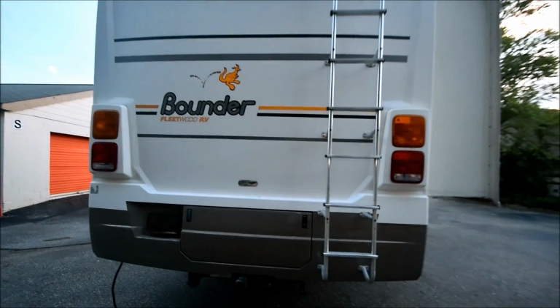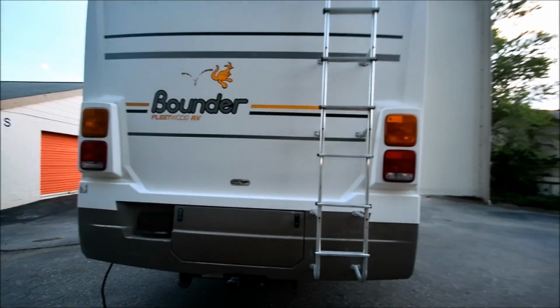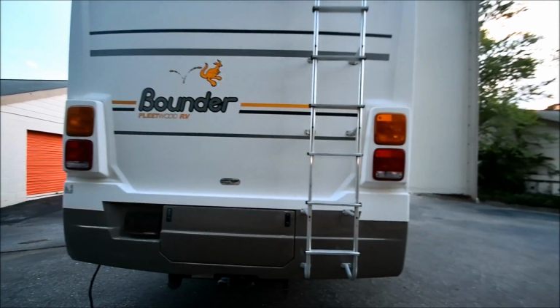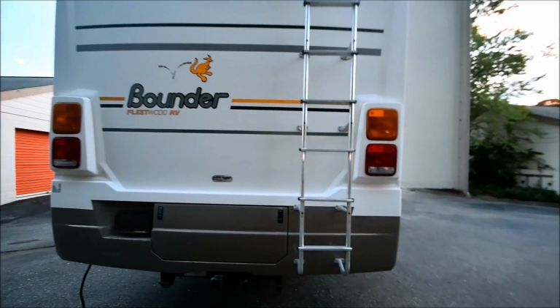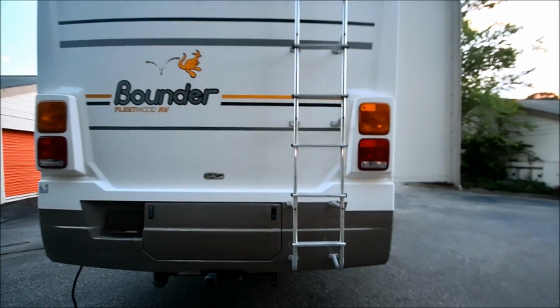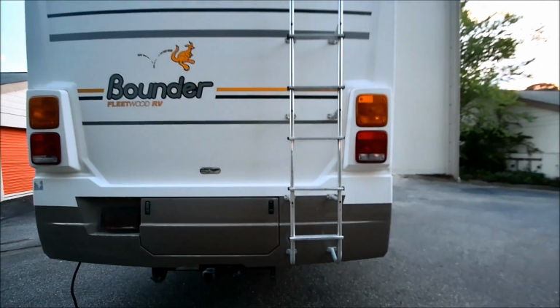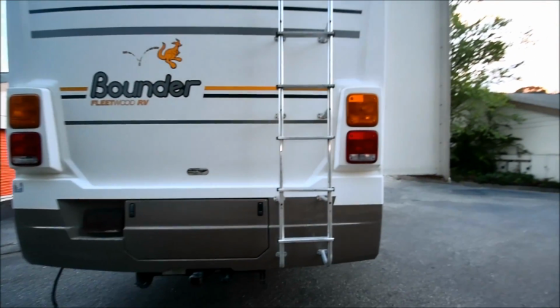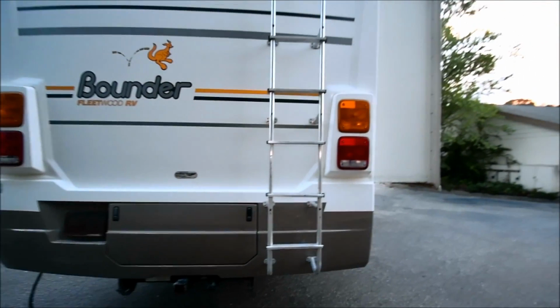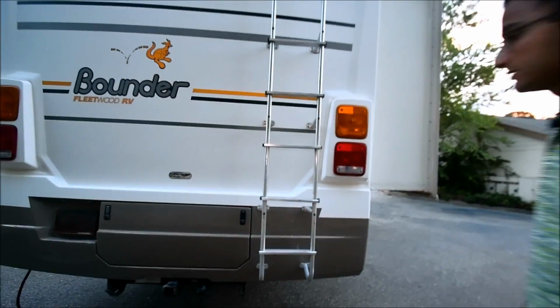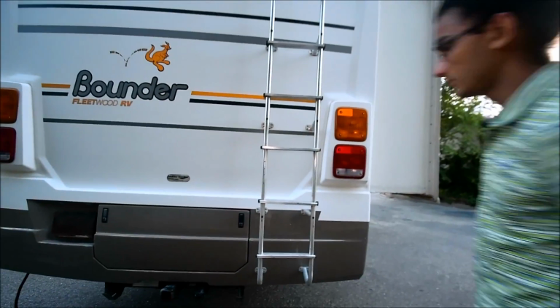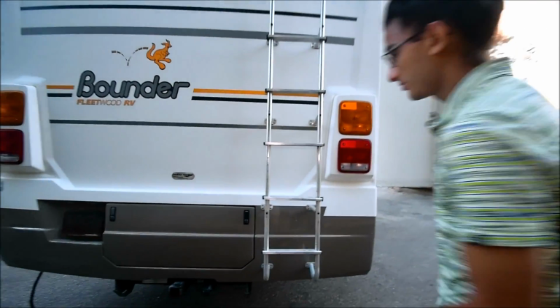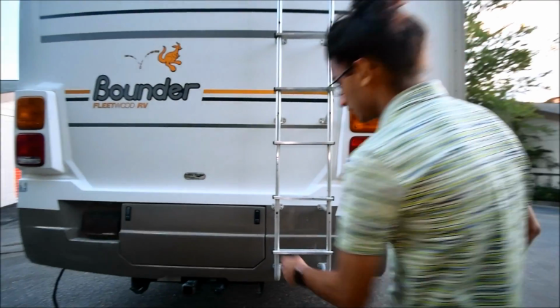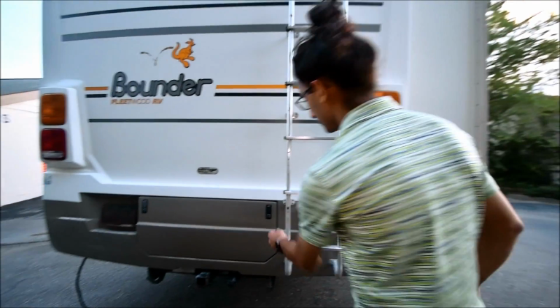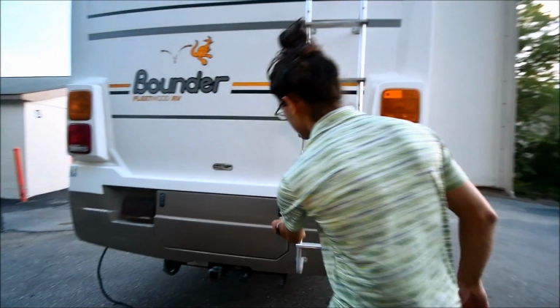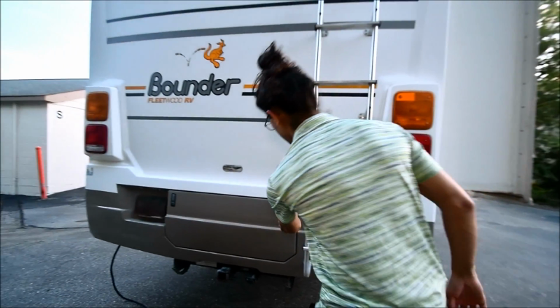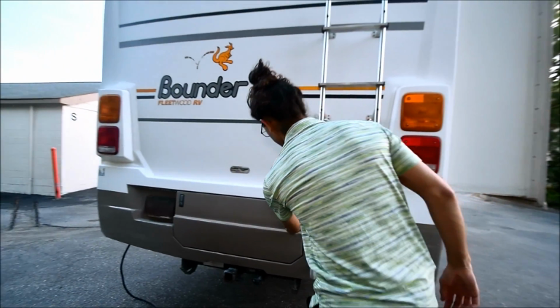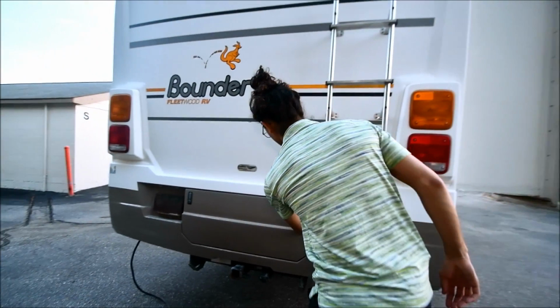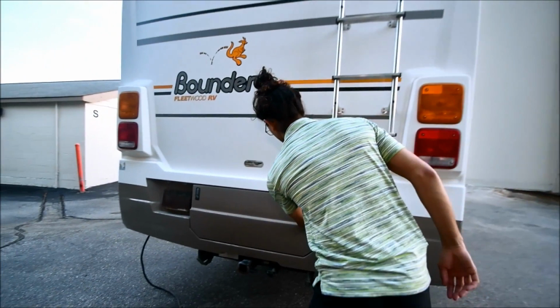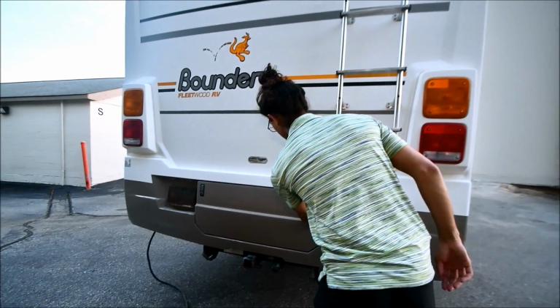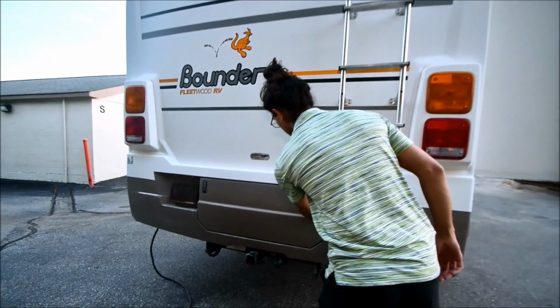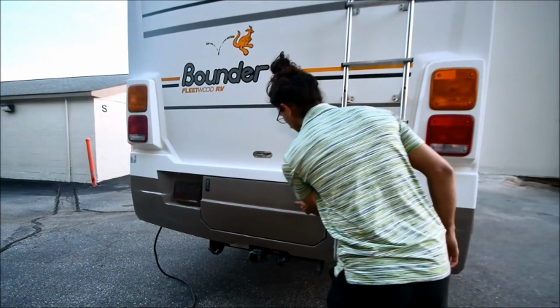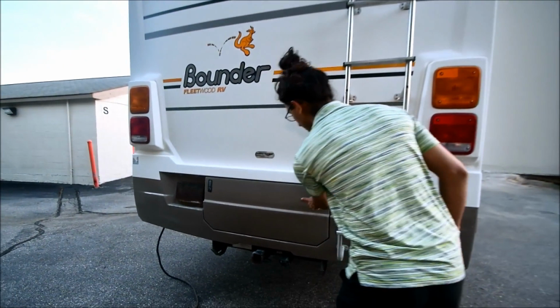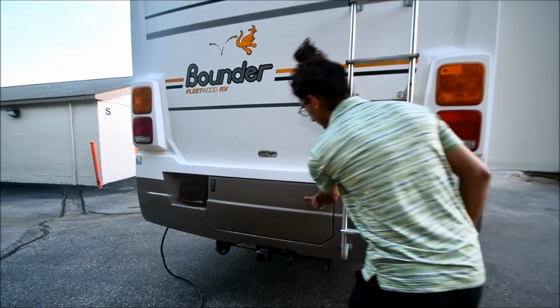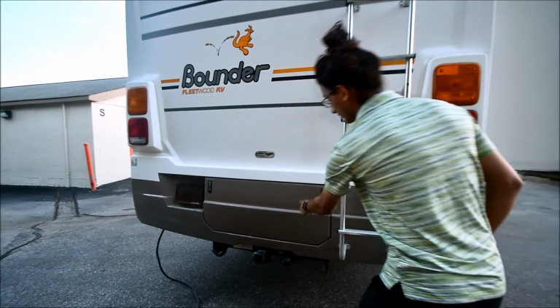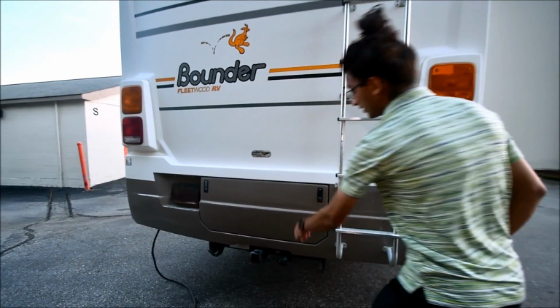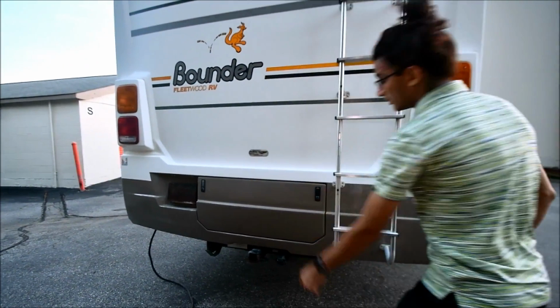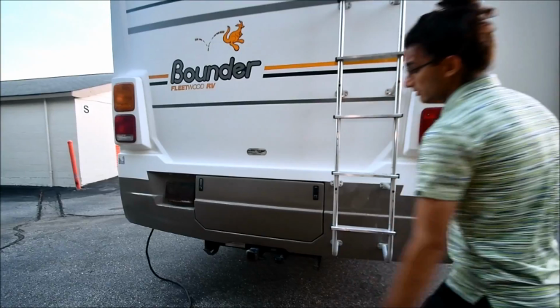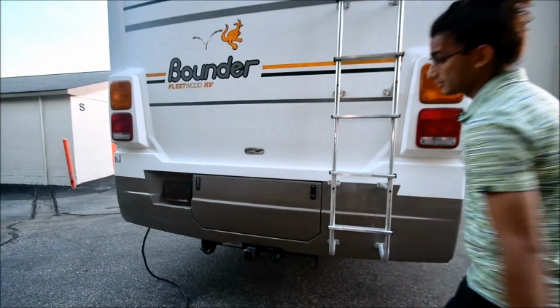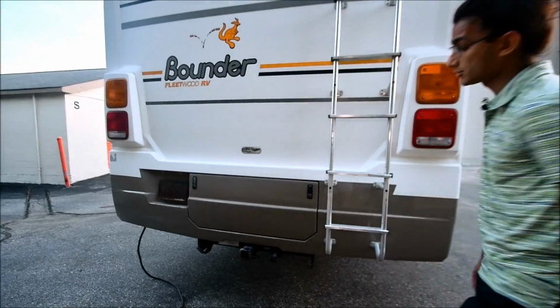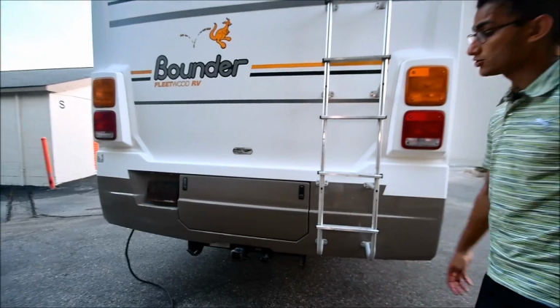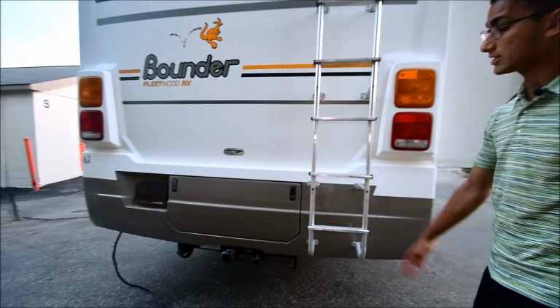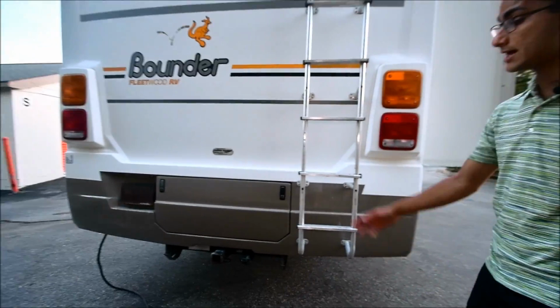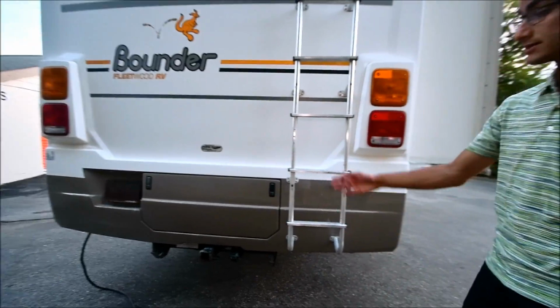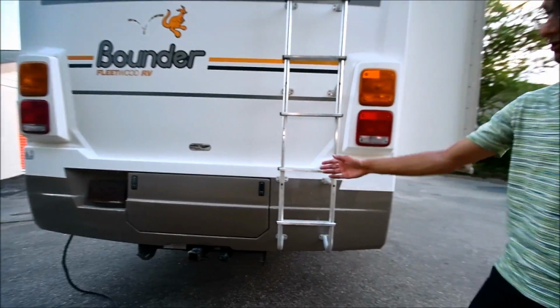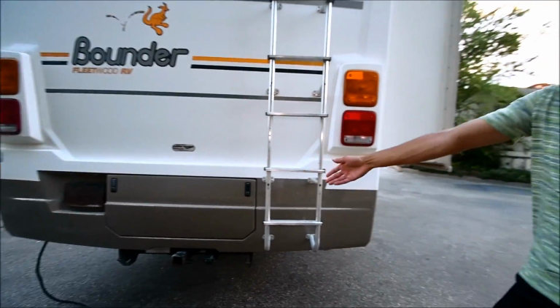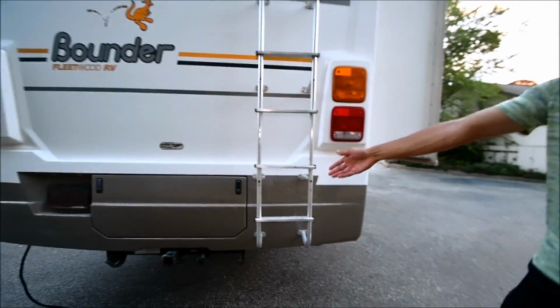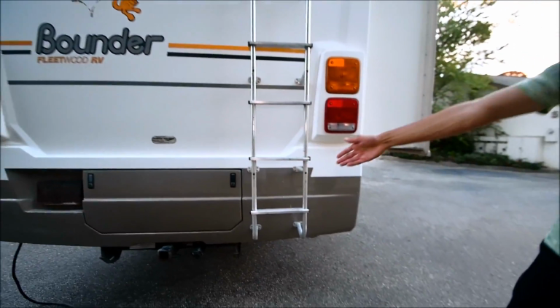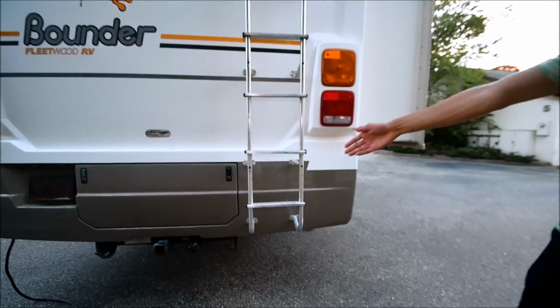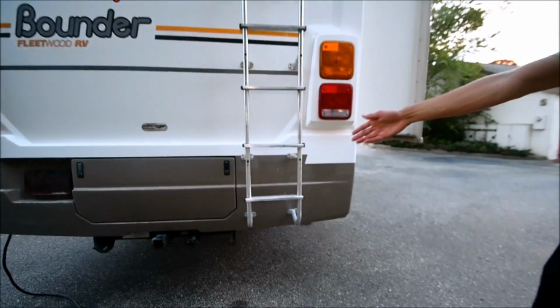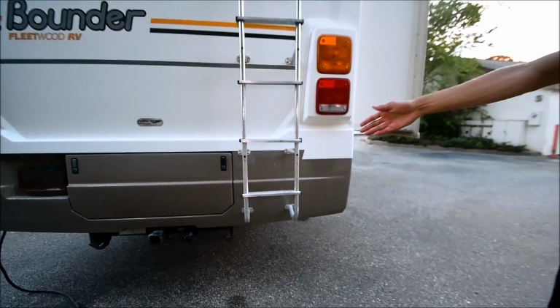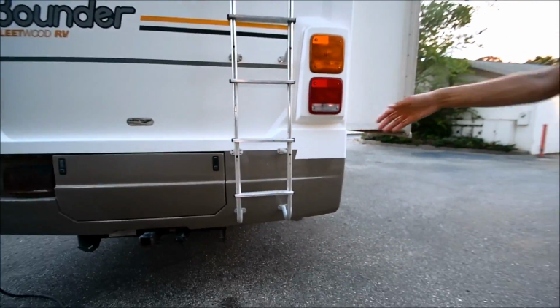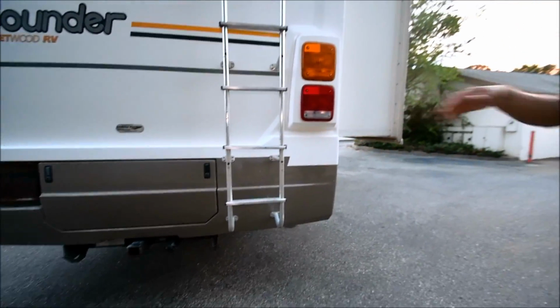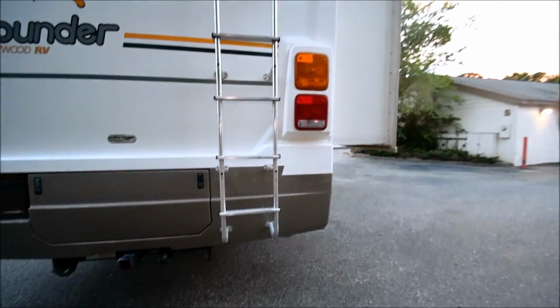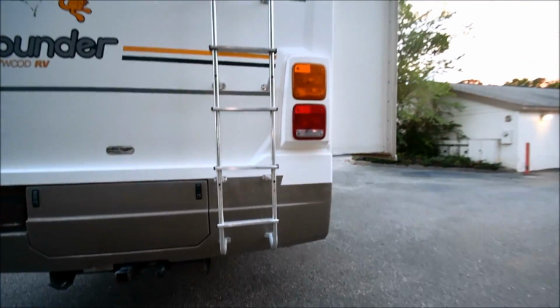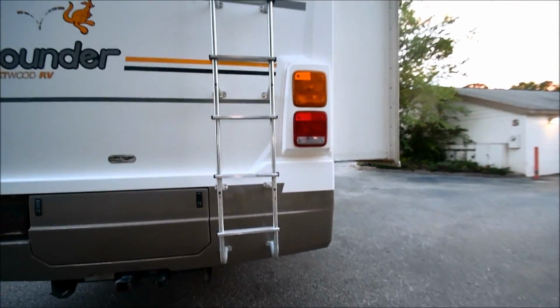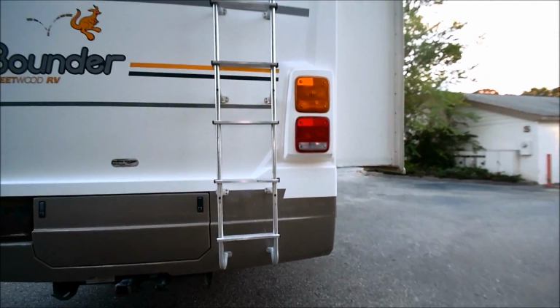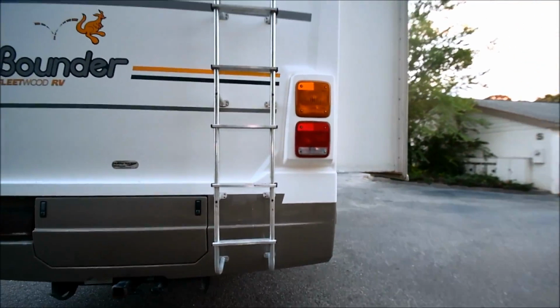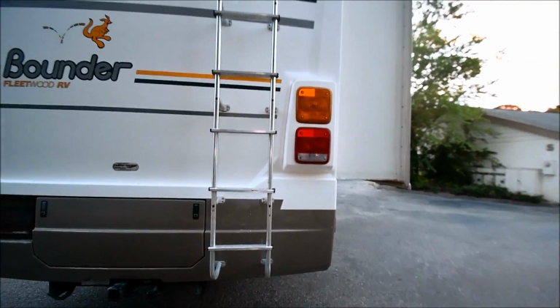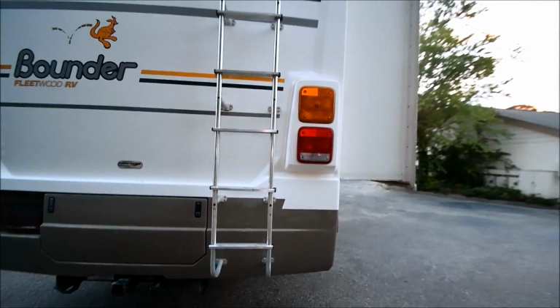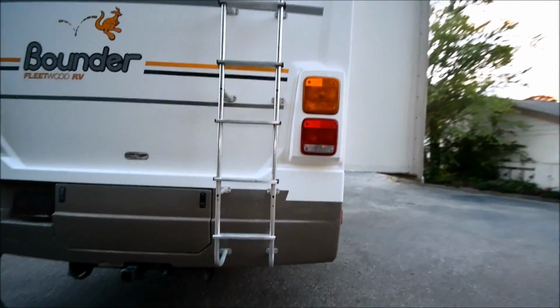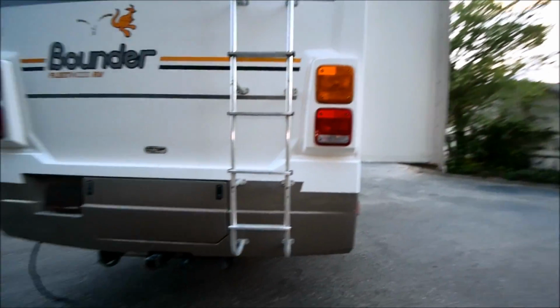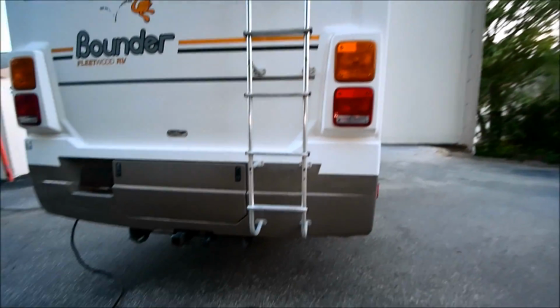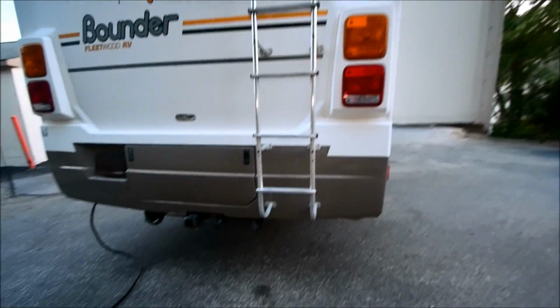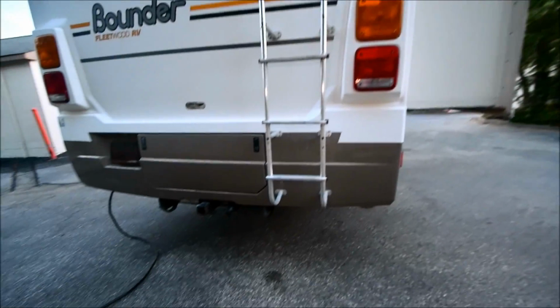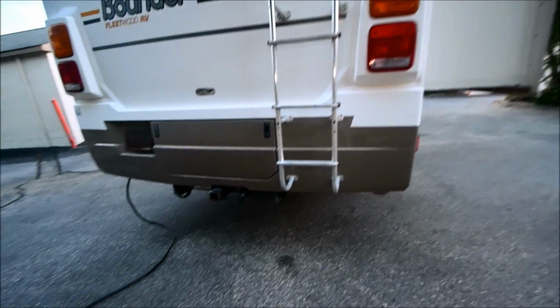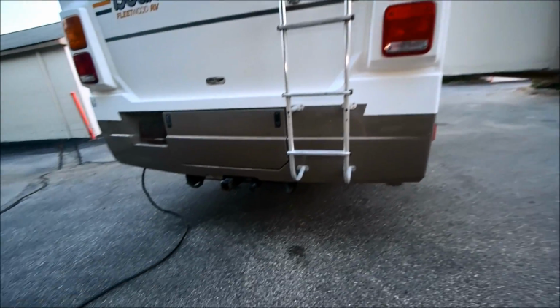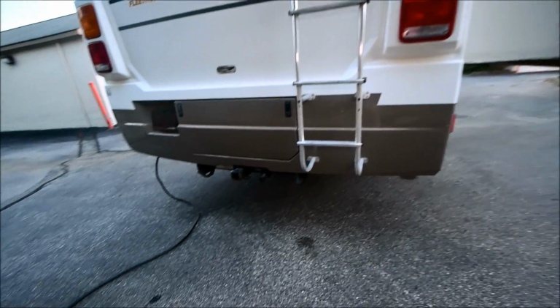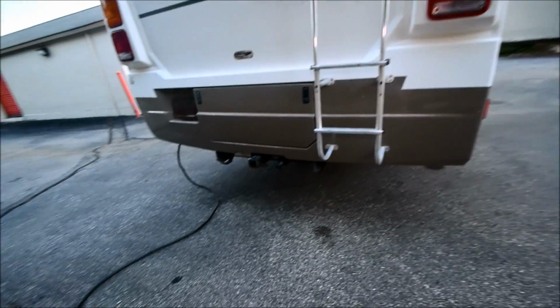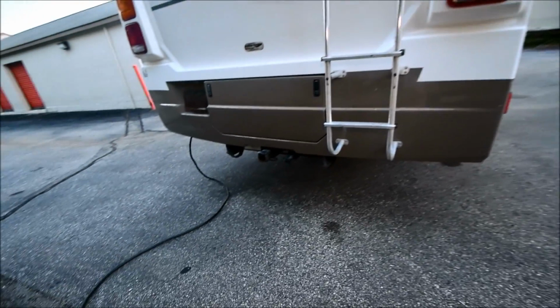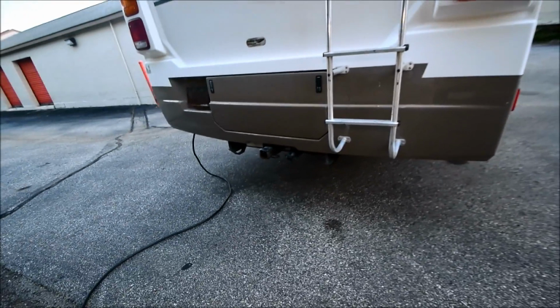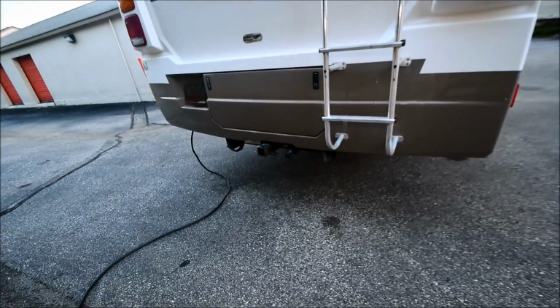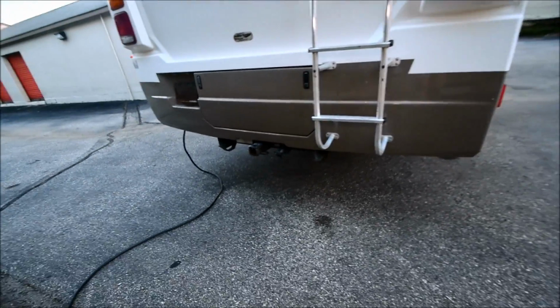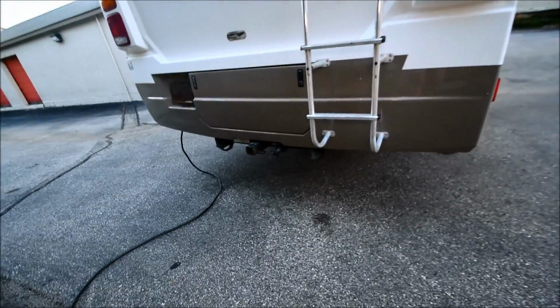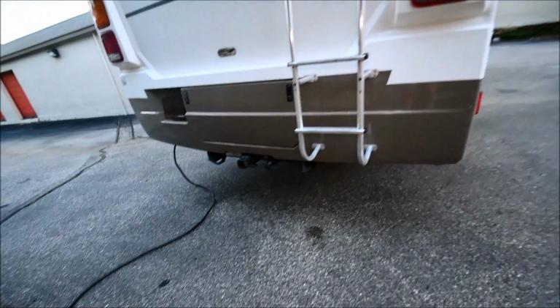I don't have the keys with me. This is a spare tire in here. Now this coach has a good tow hitch and it's got a 5,000 pound towing capacity.